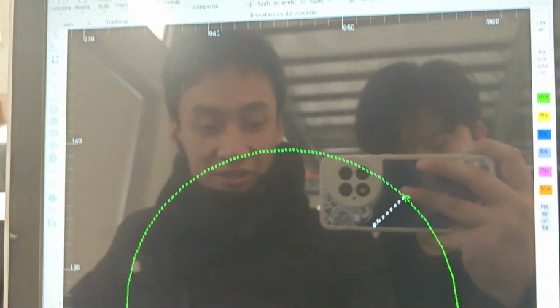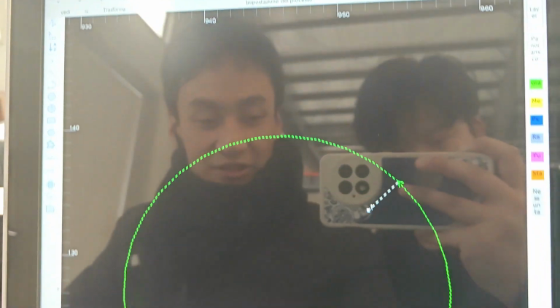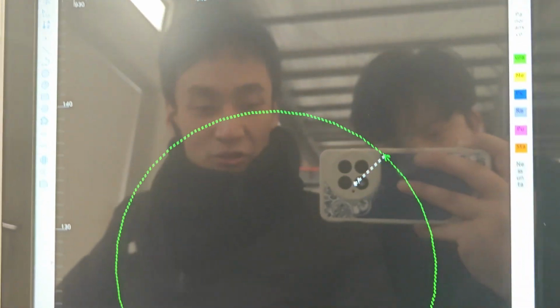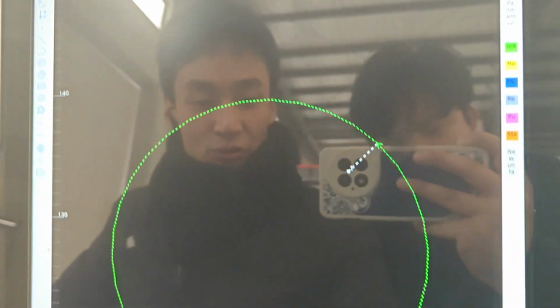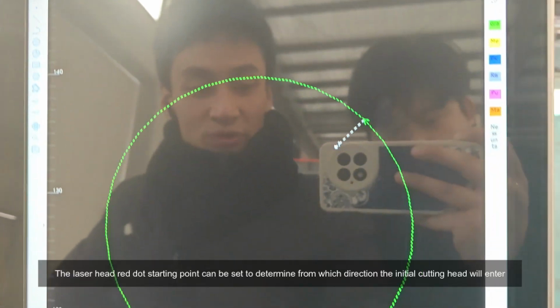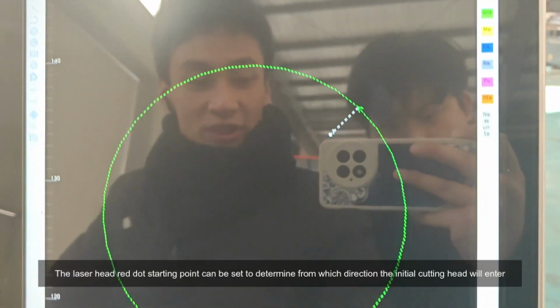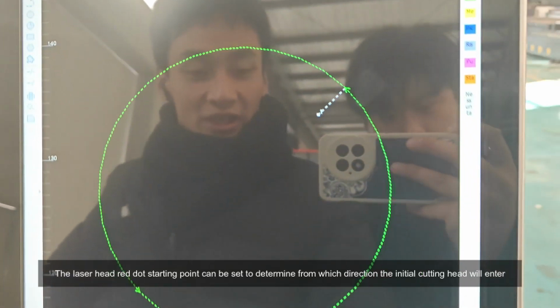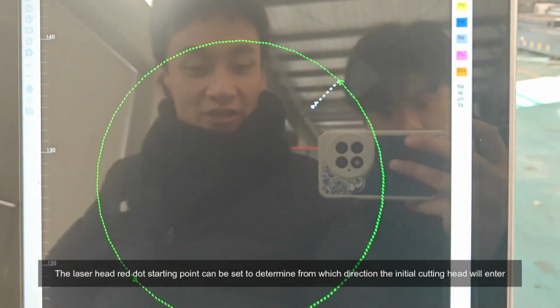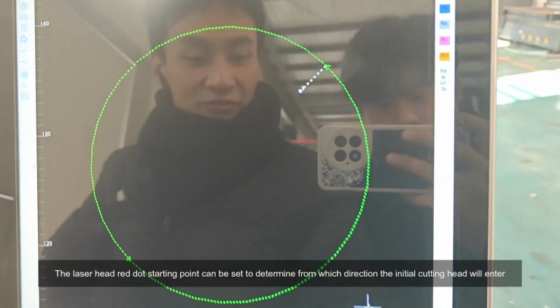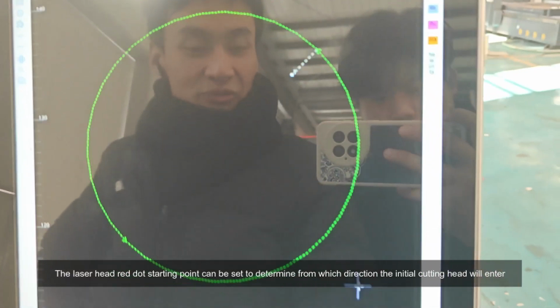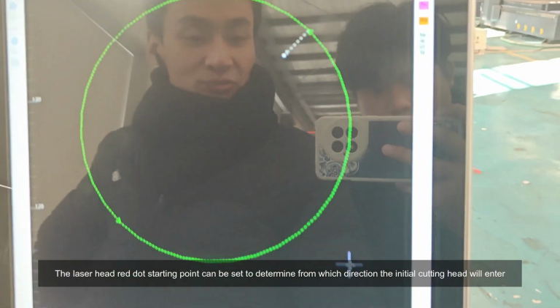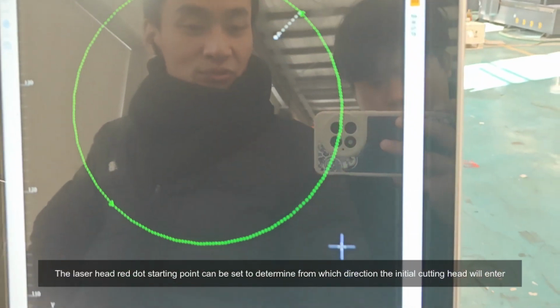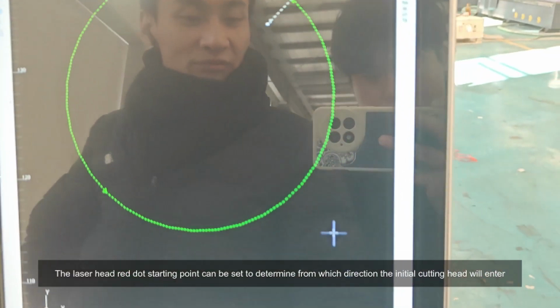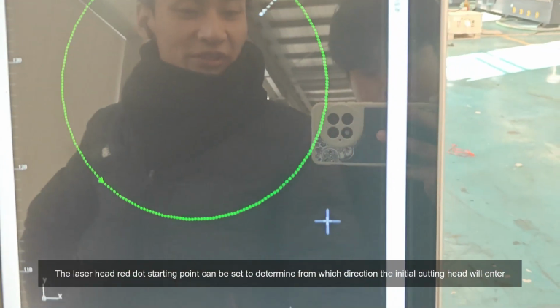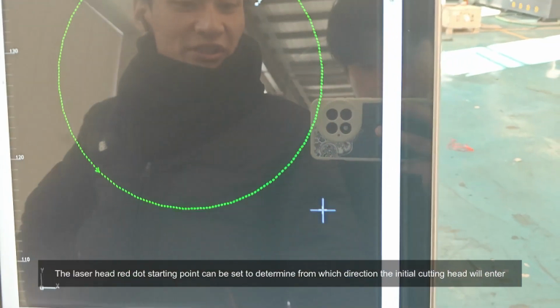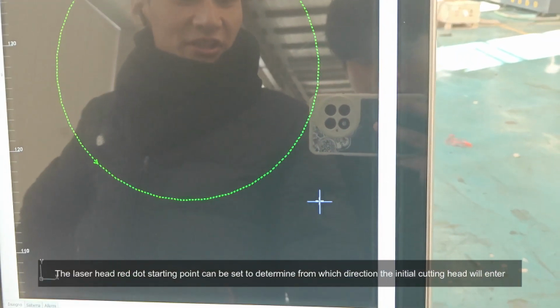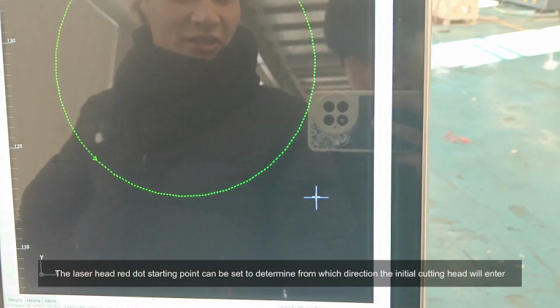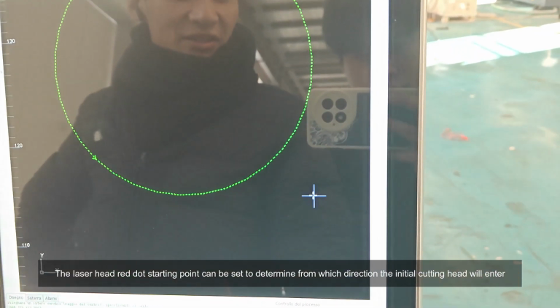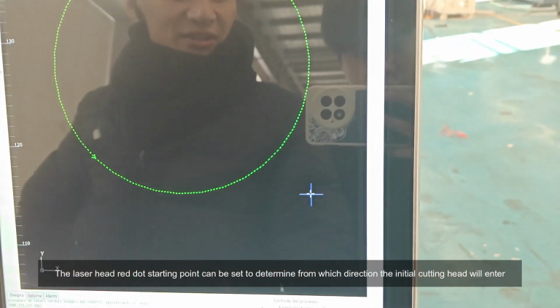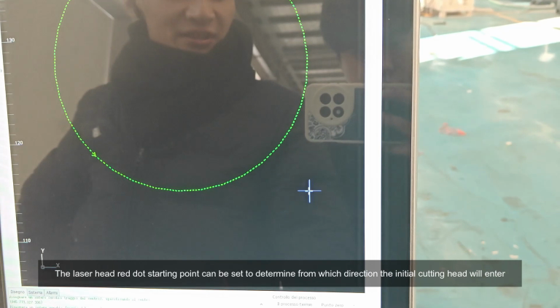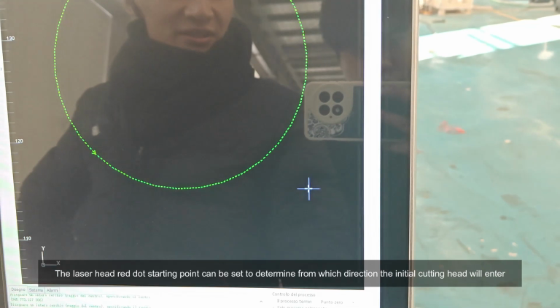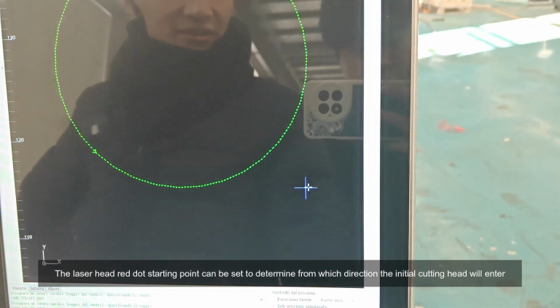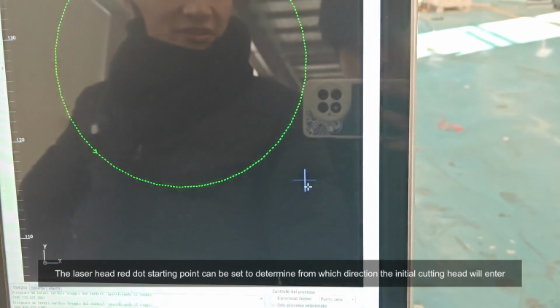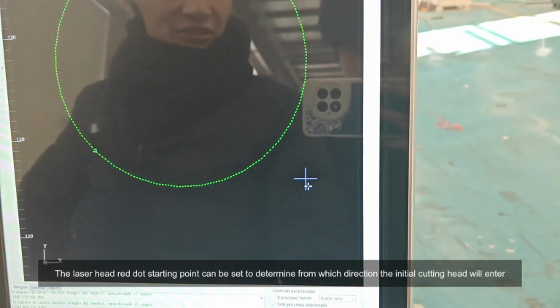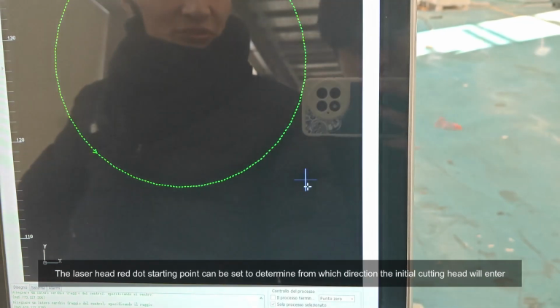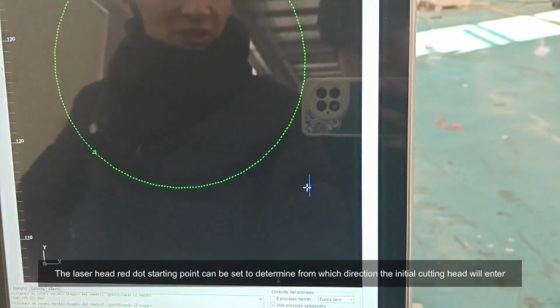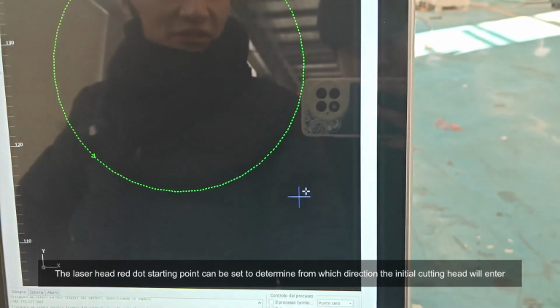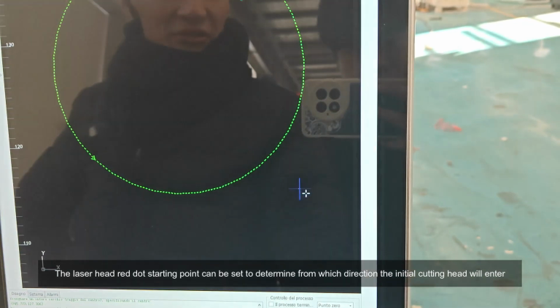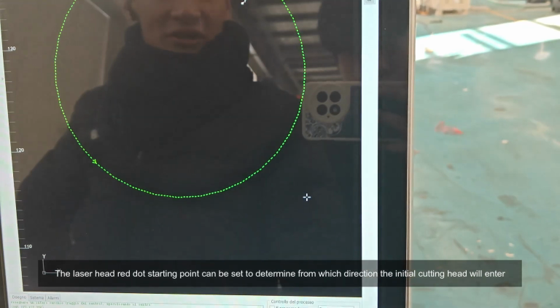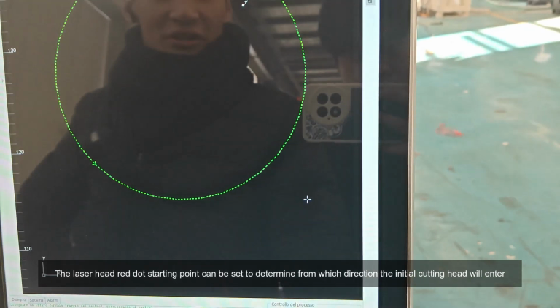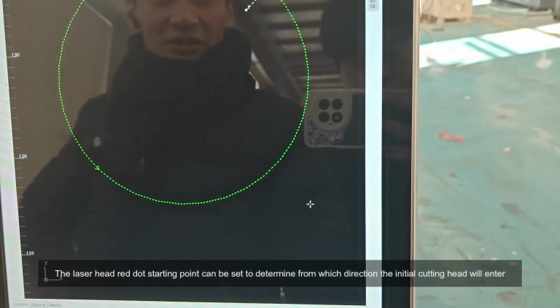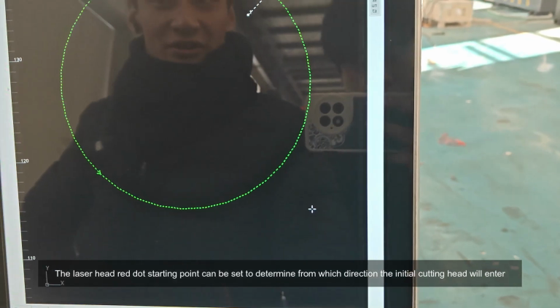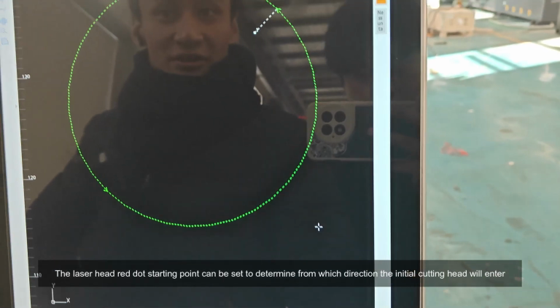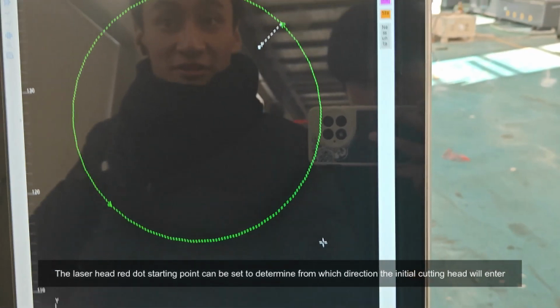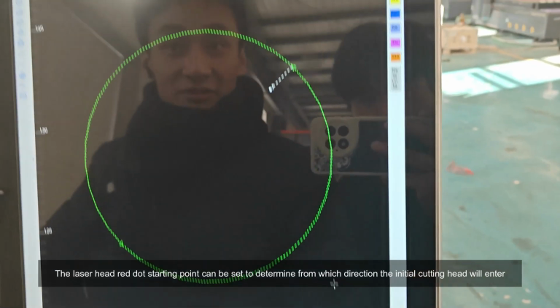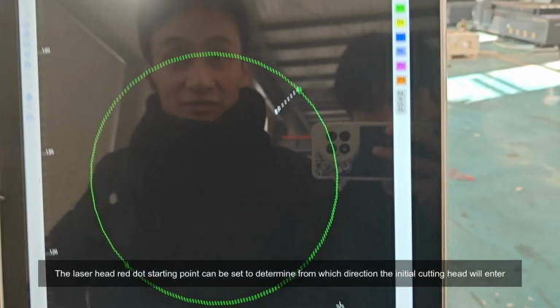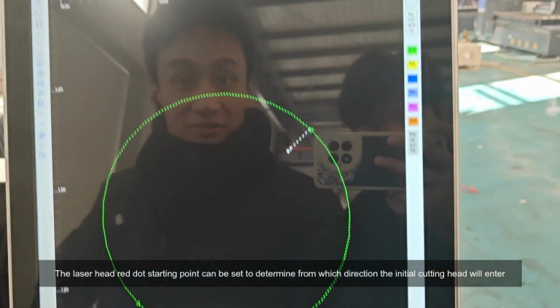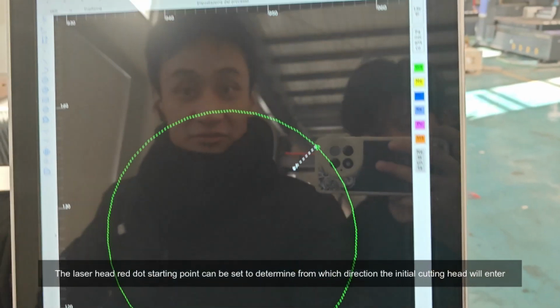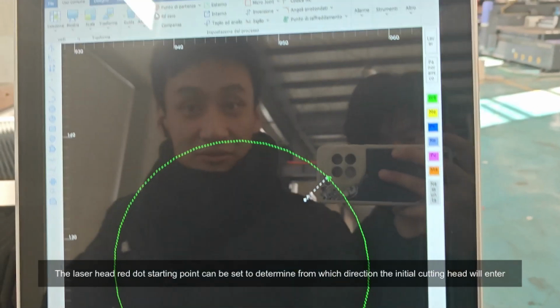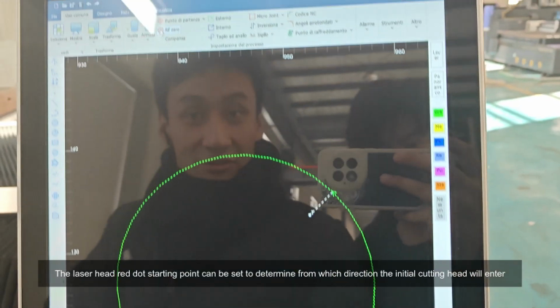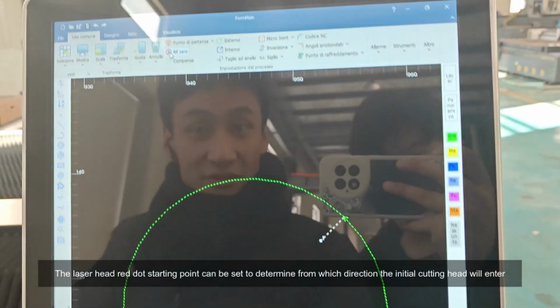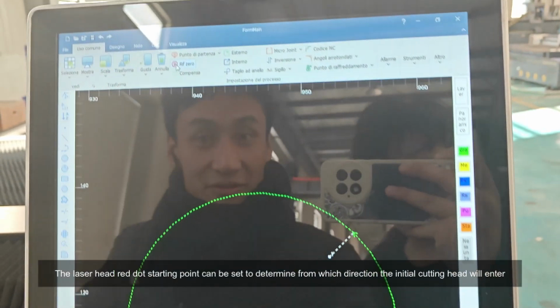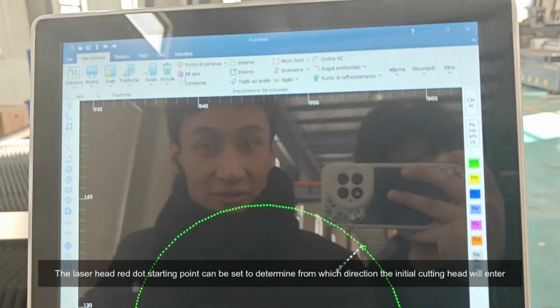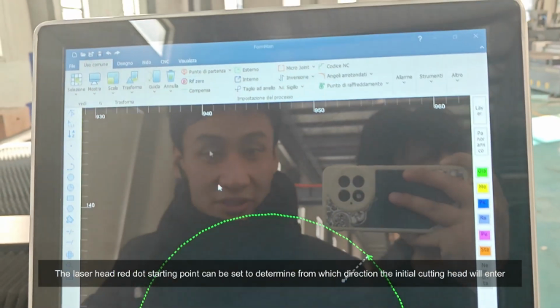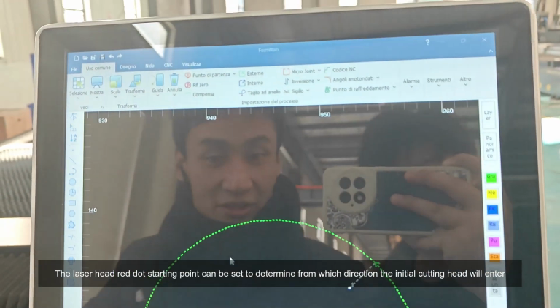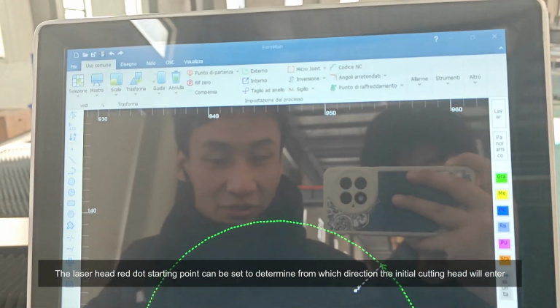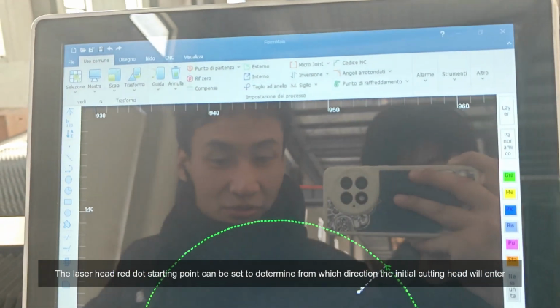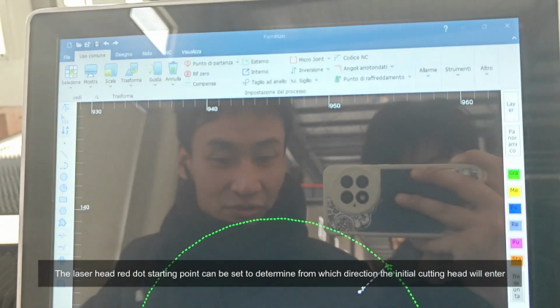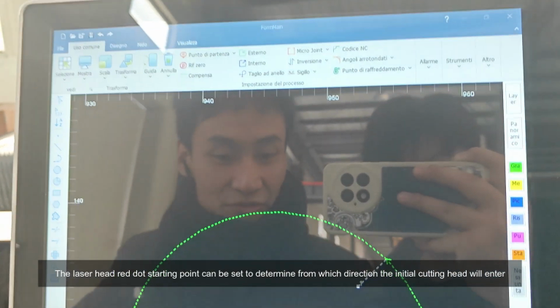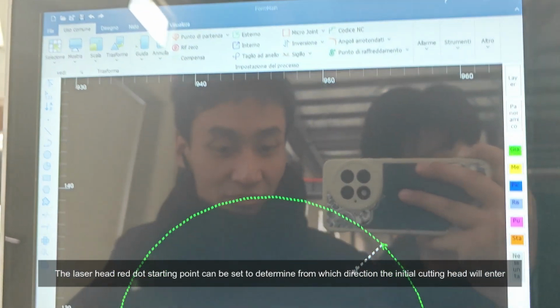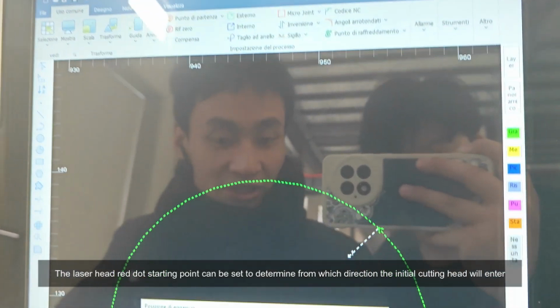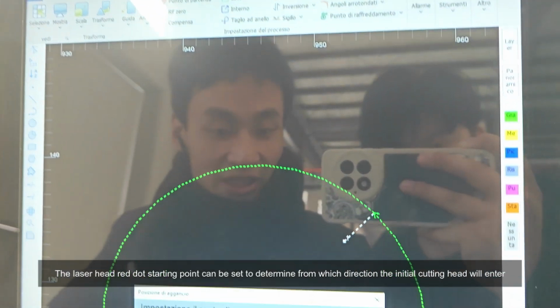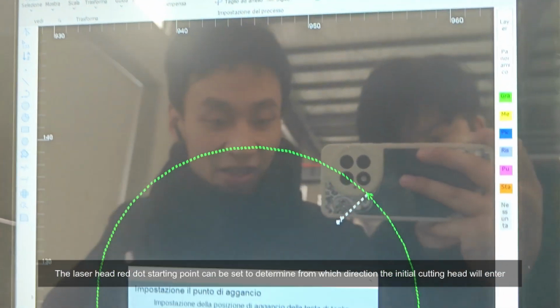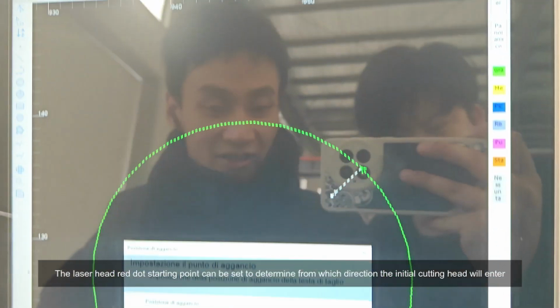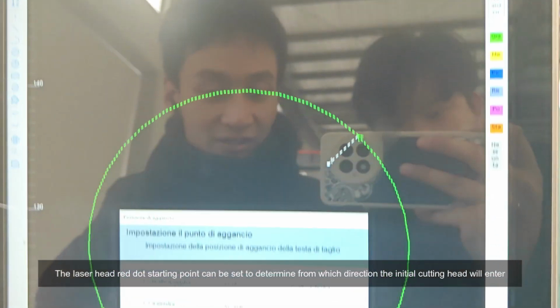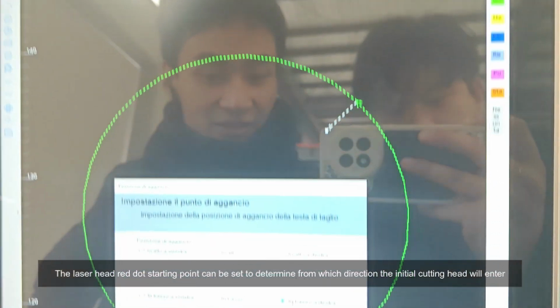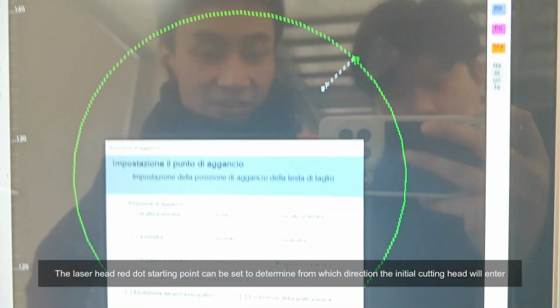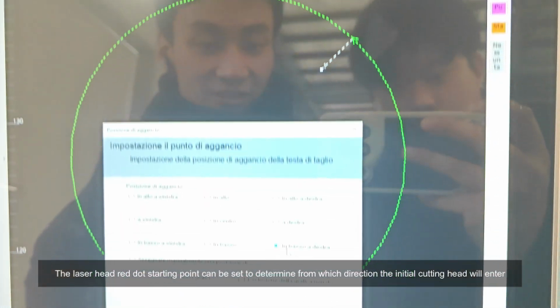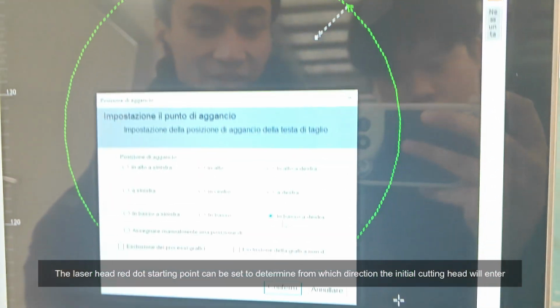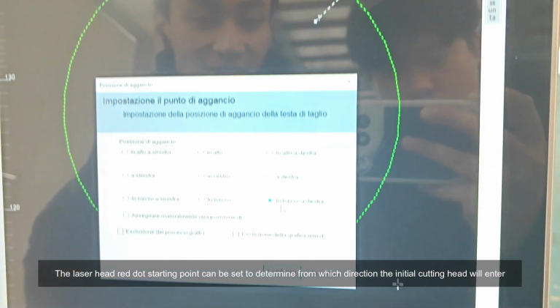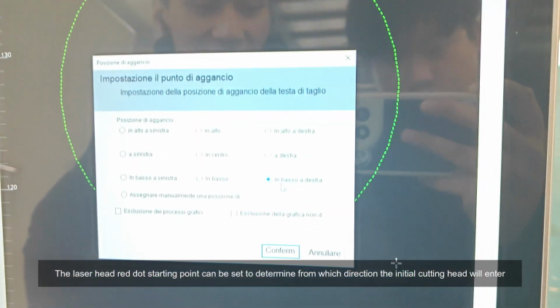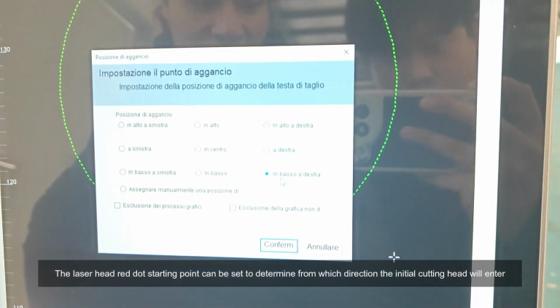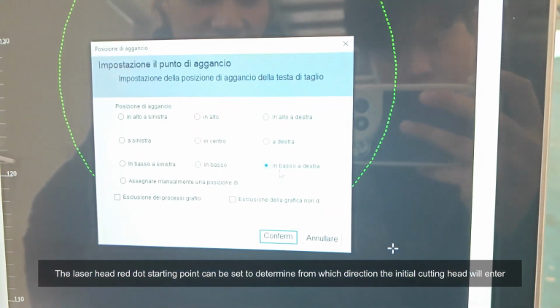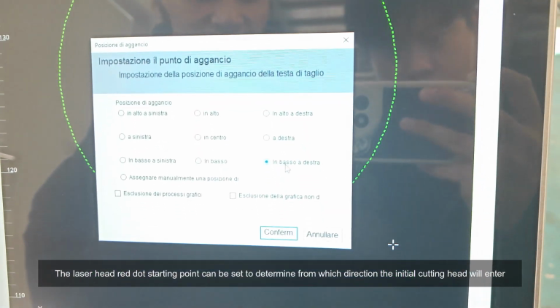The laser head red dot starting point can be set to determine from which direction the initial cutting head will enter.